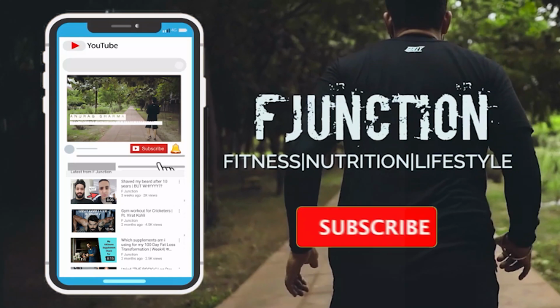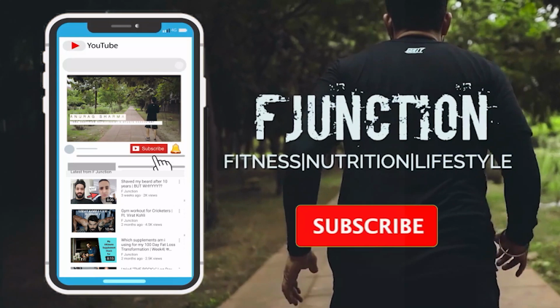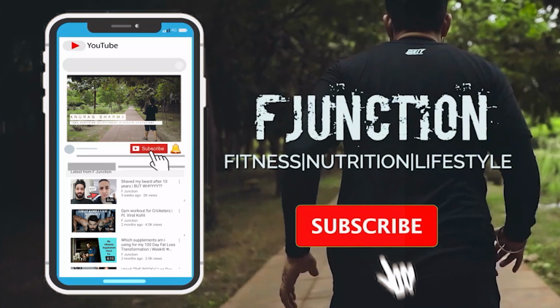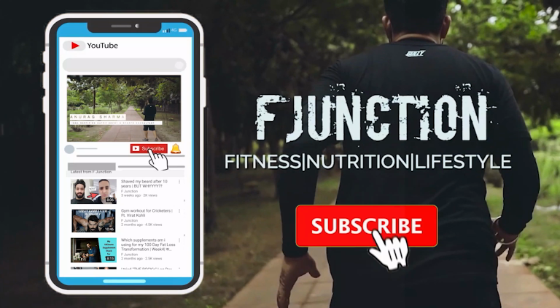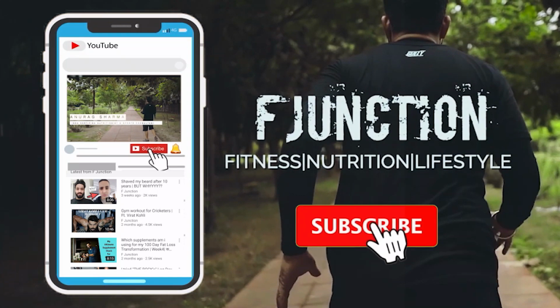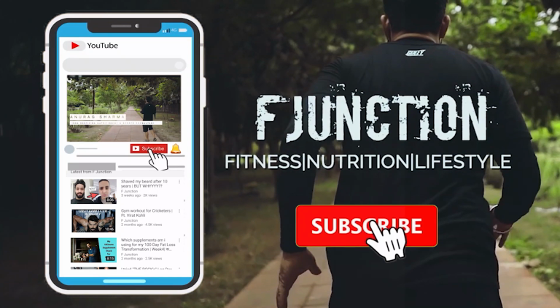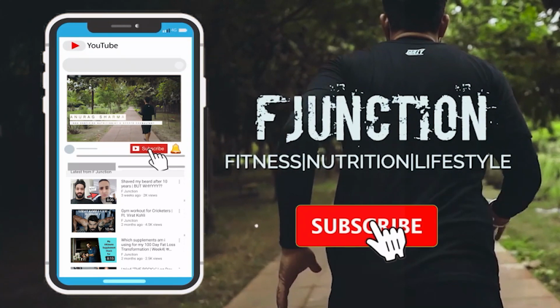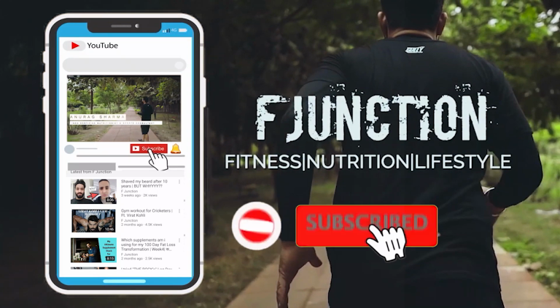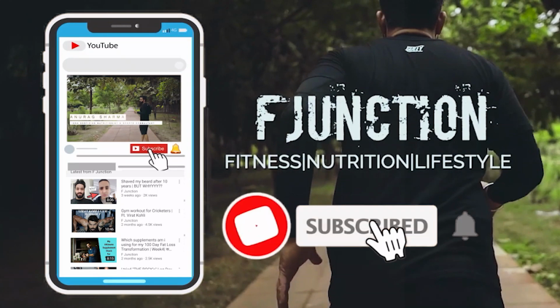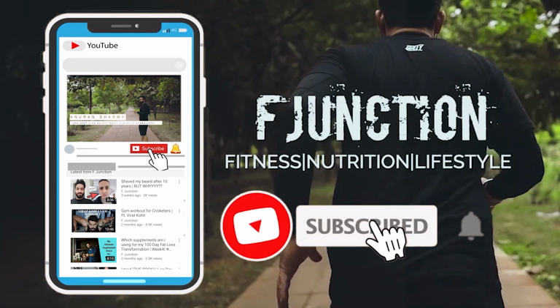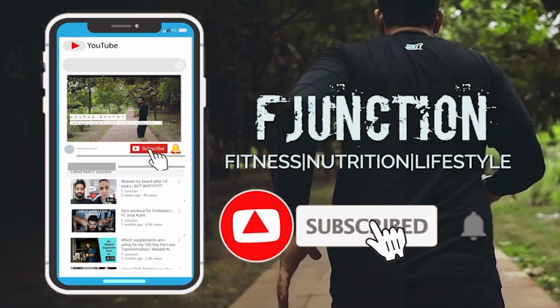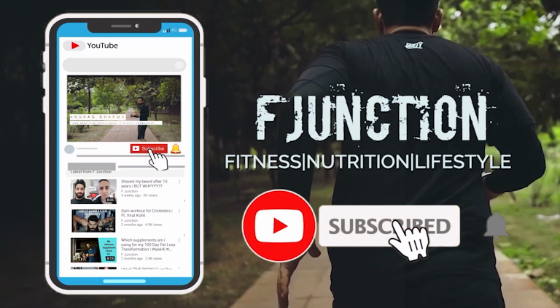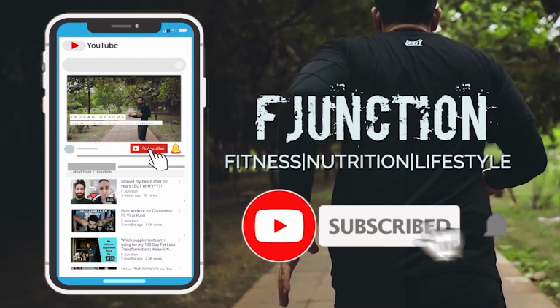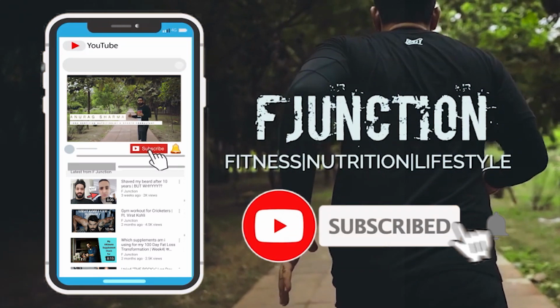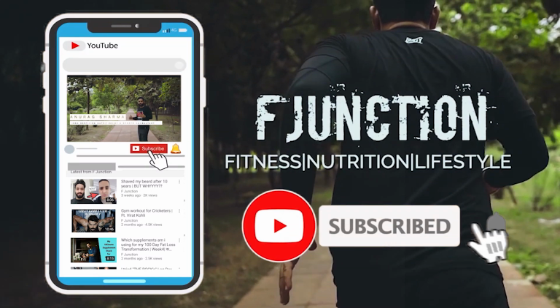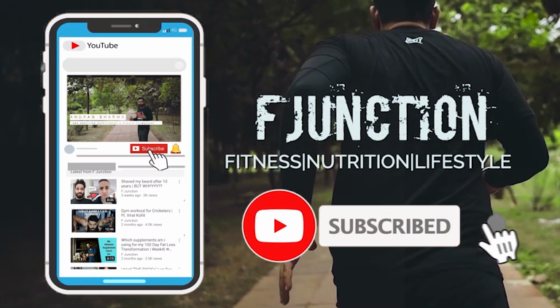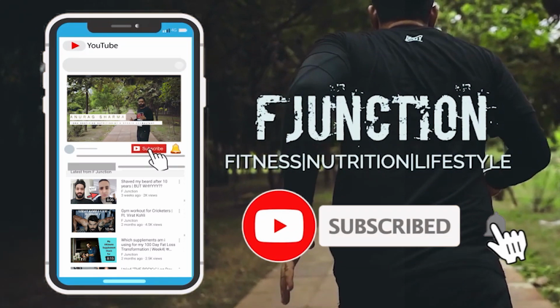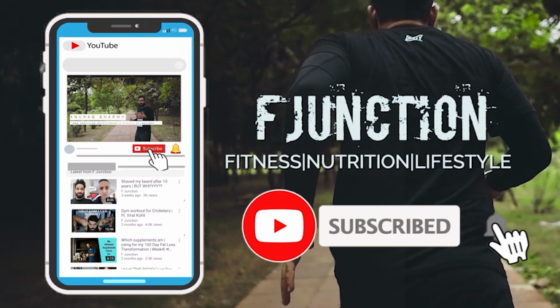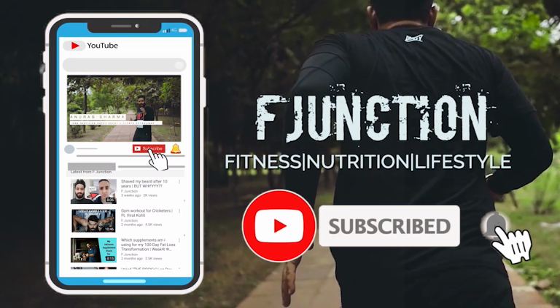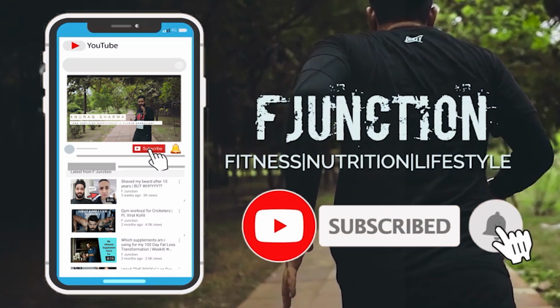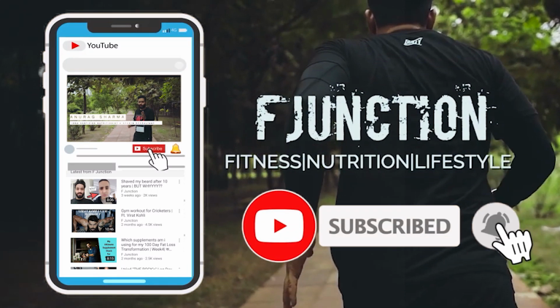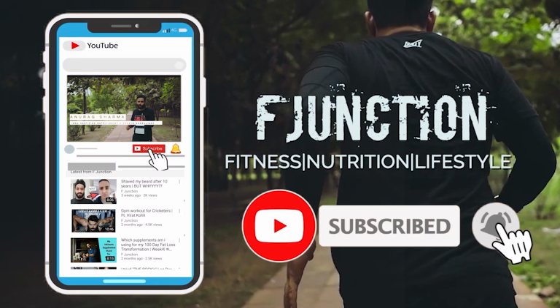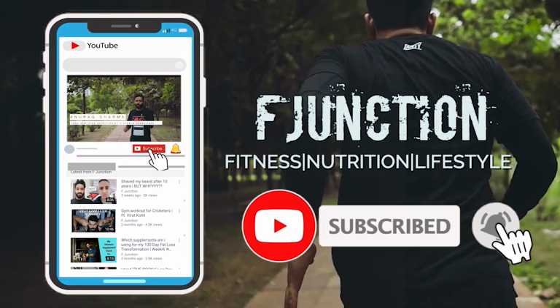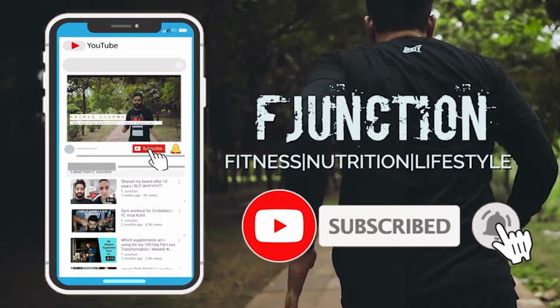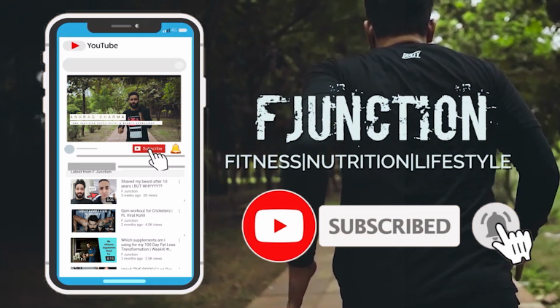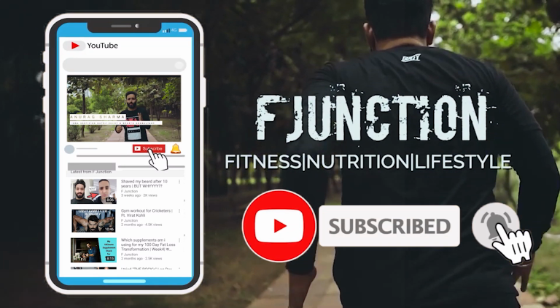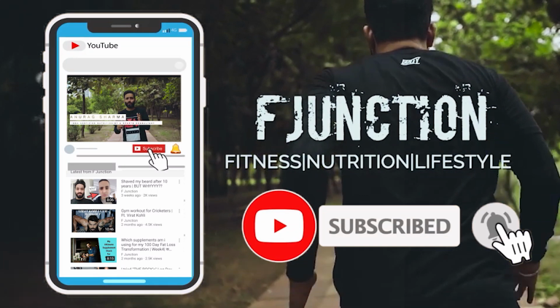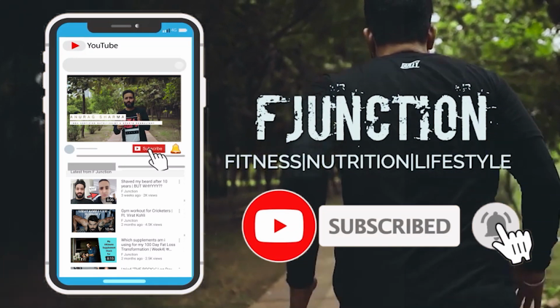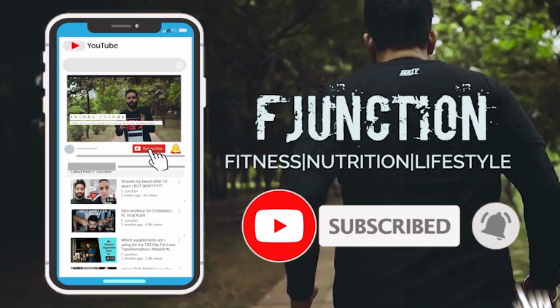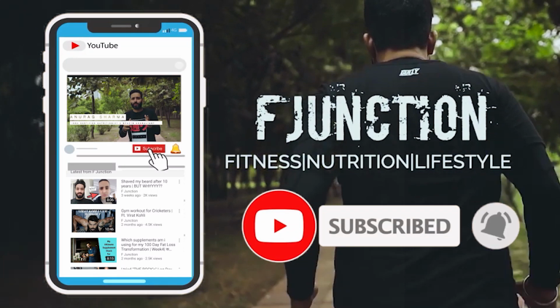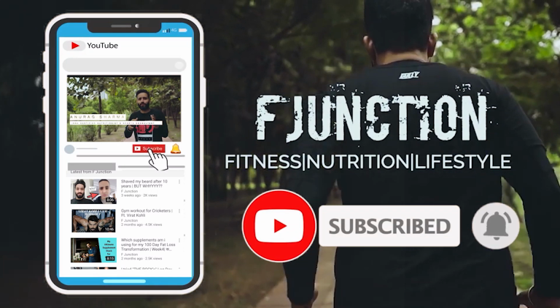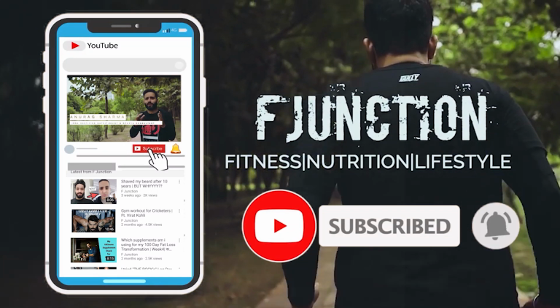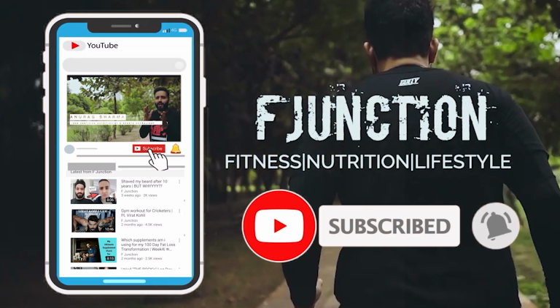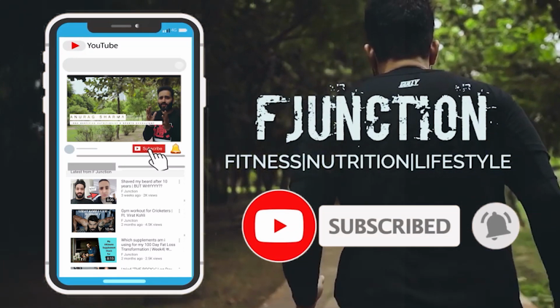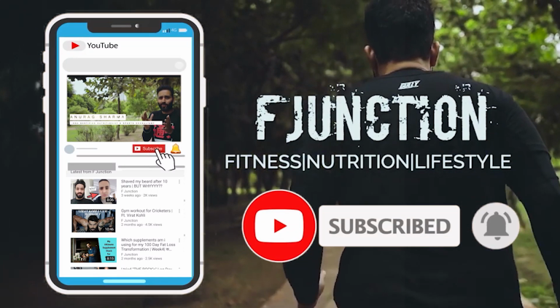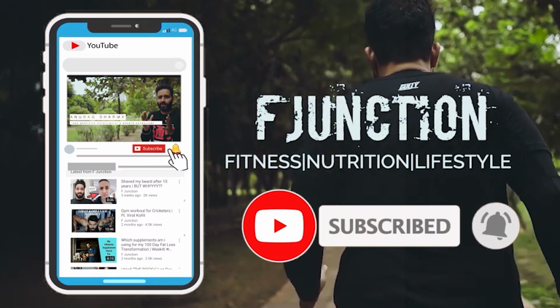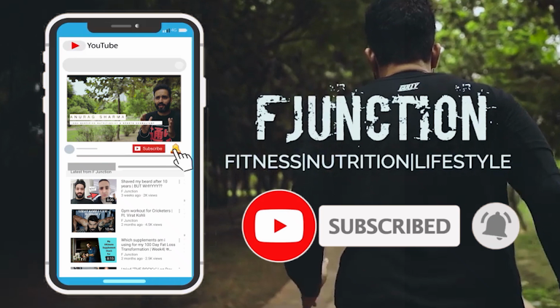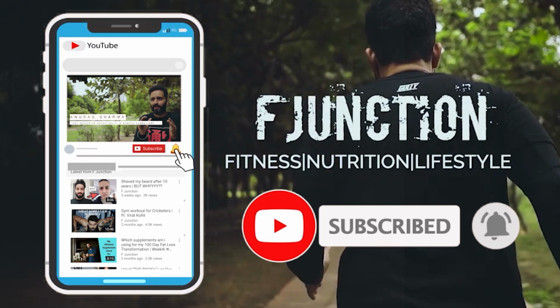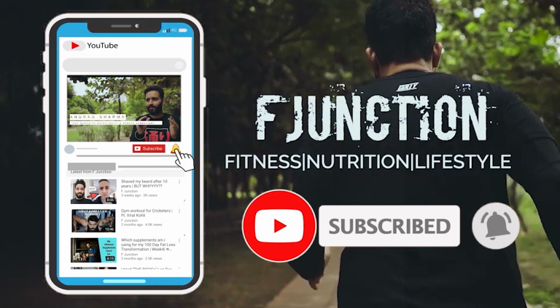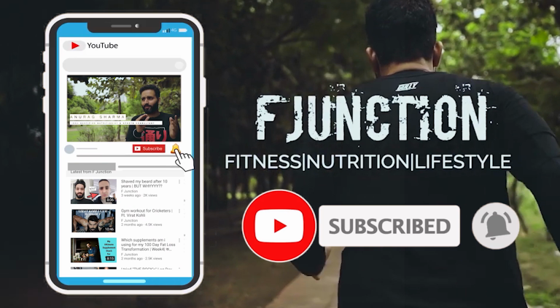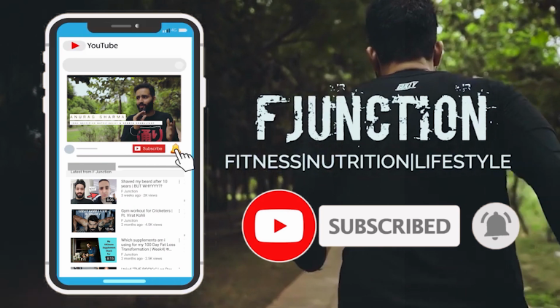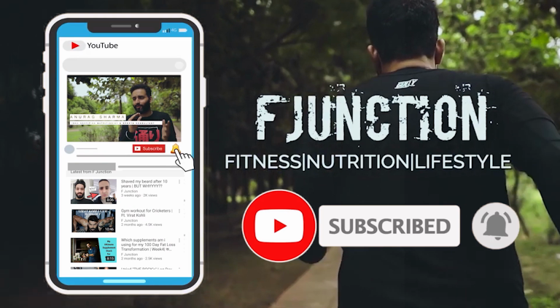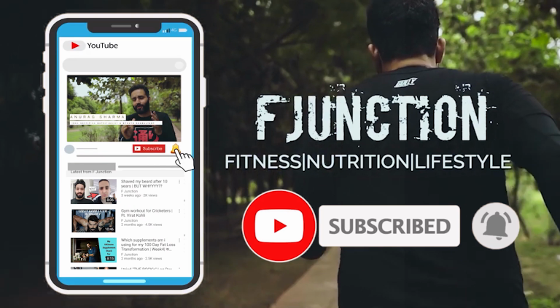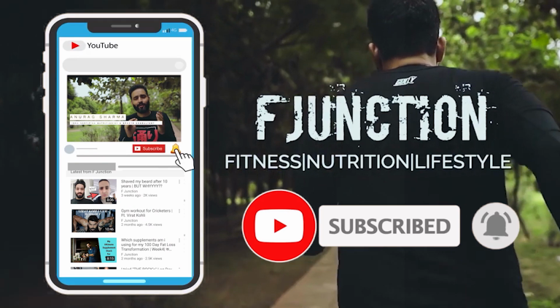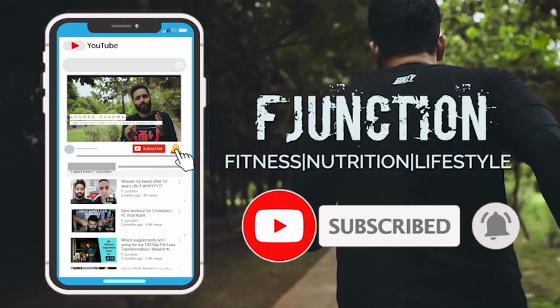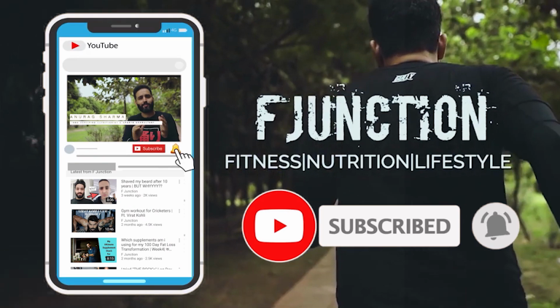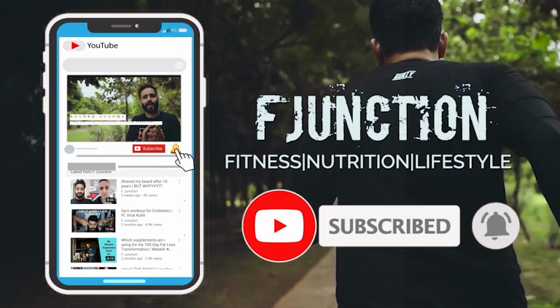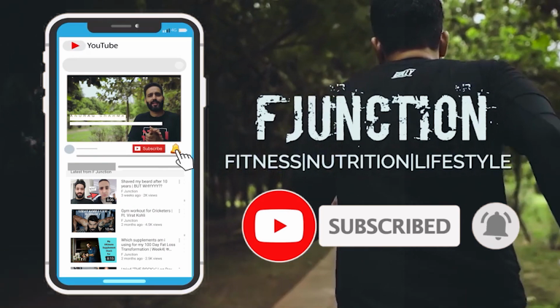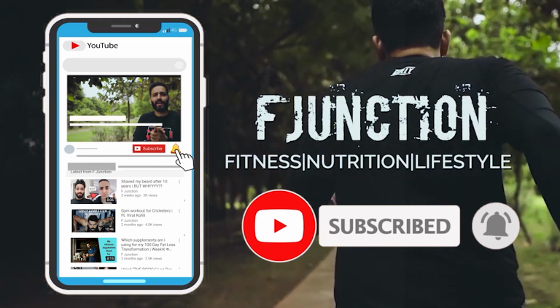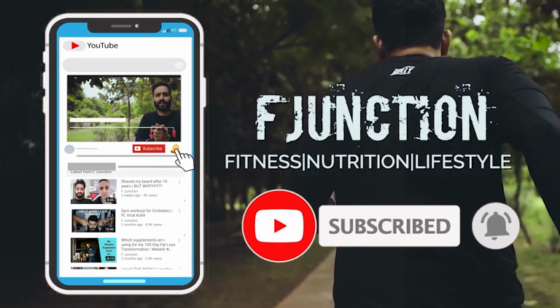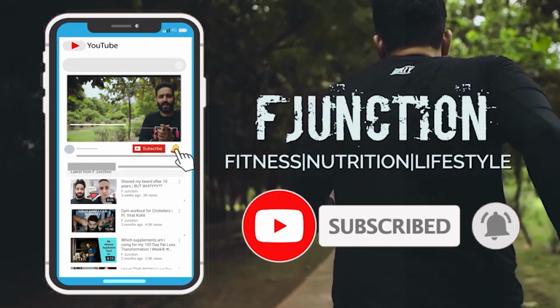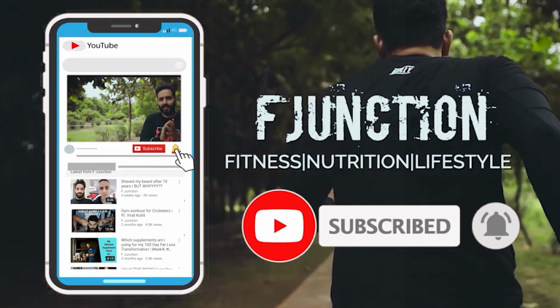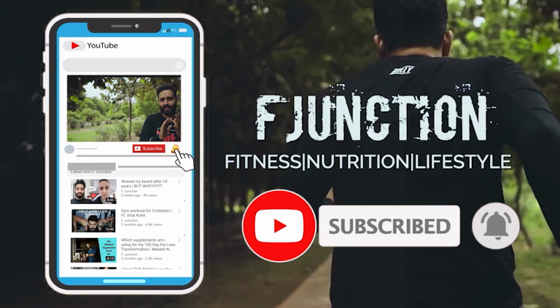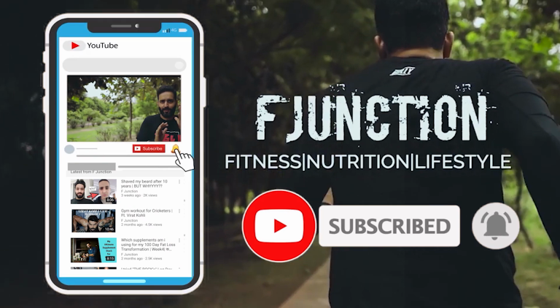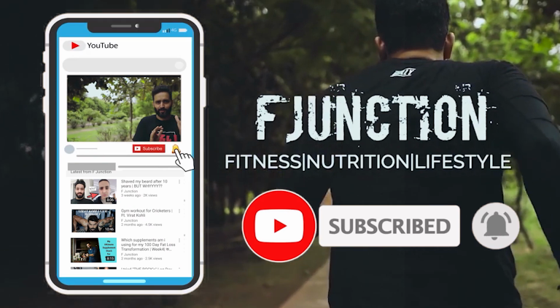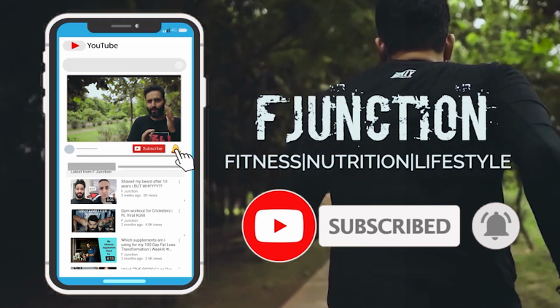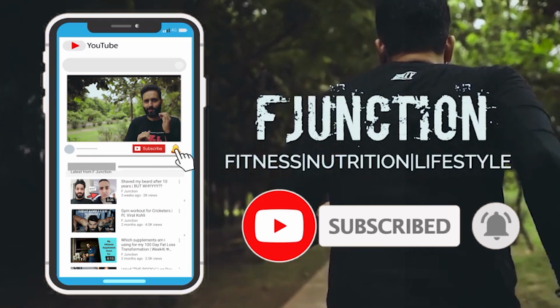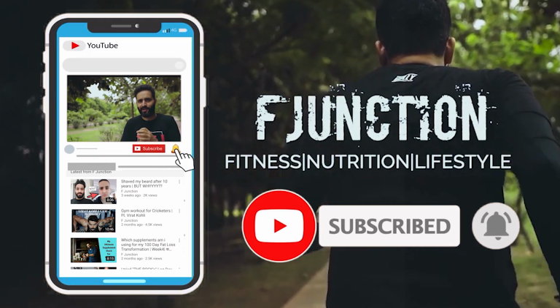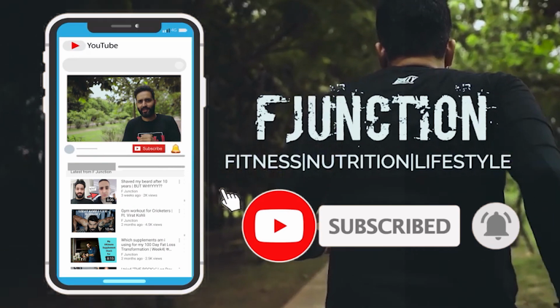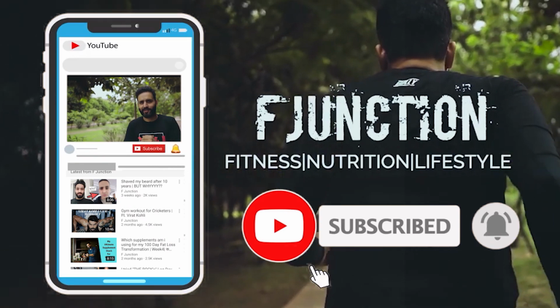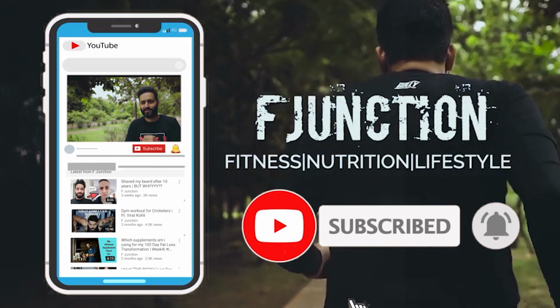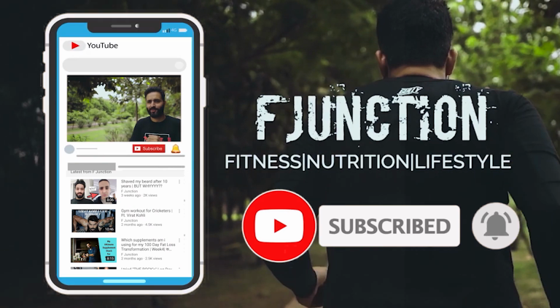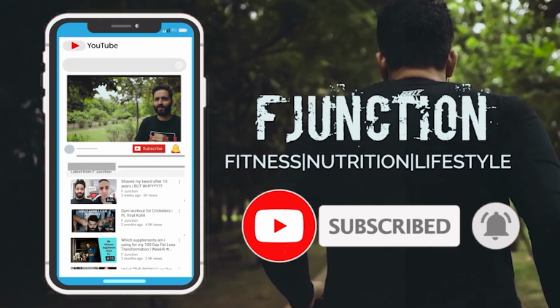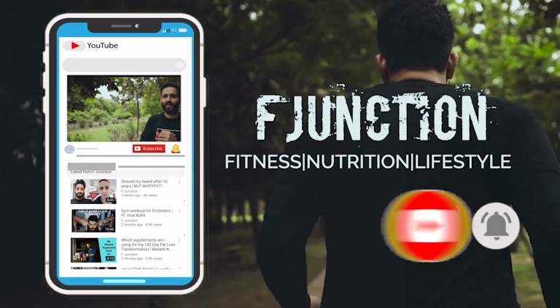Bicep flex! Take a look, take 2 reps, and subscribe and hit the bell icon for all the healthy updates.